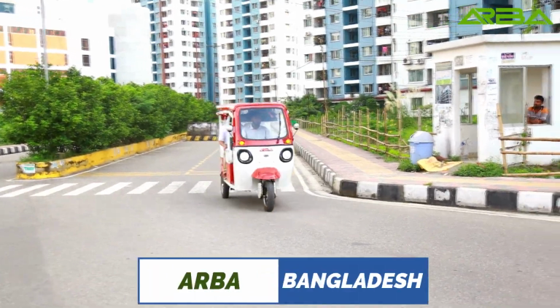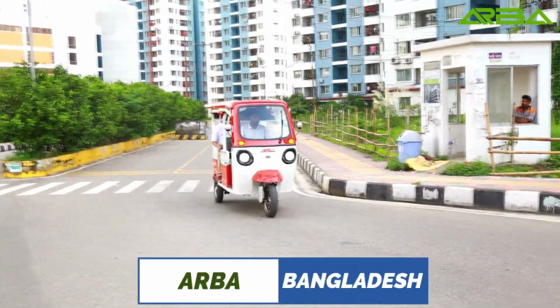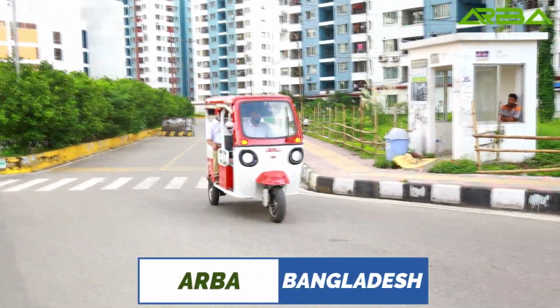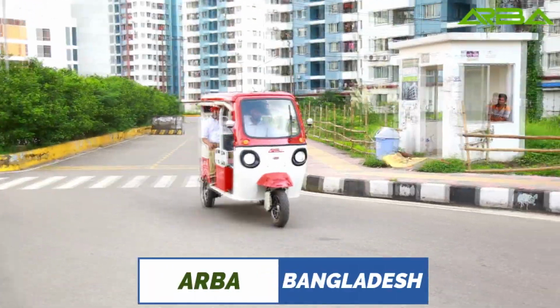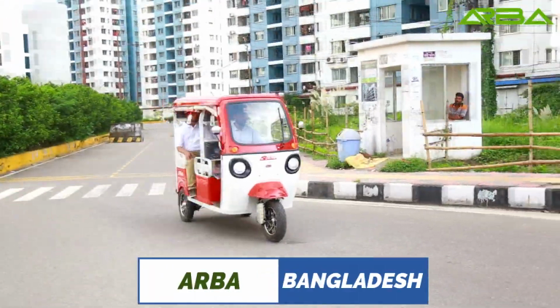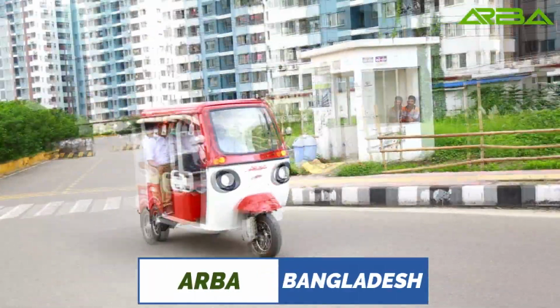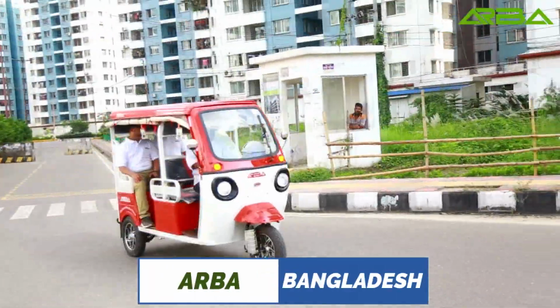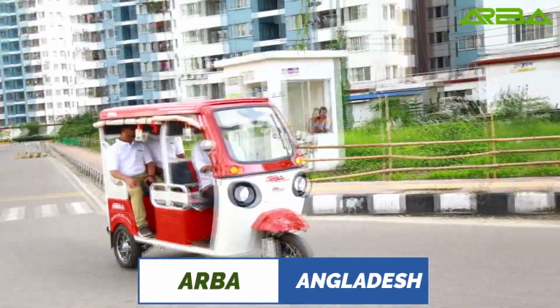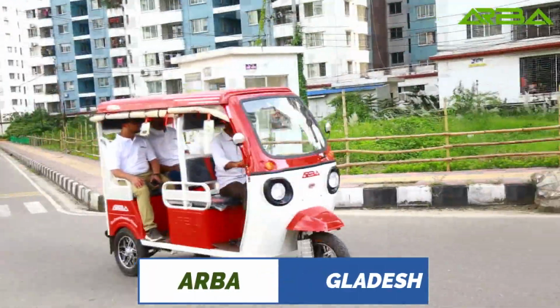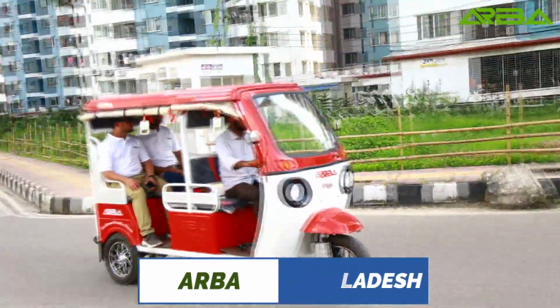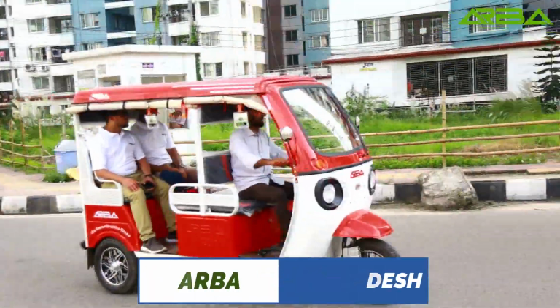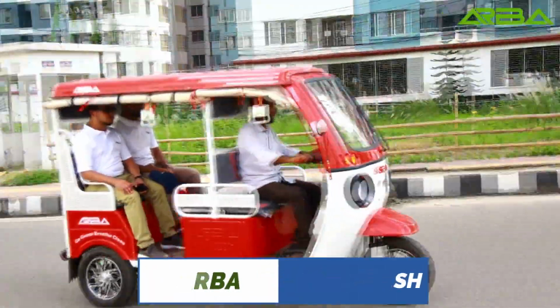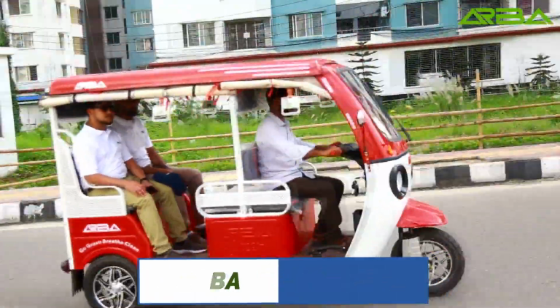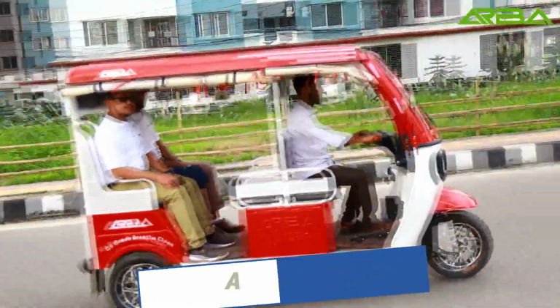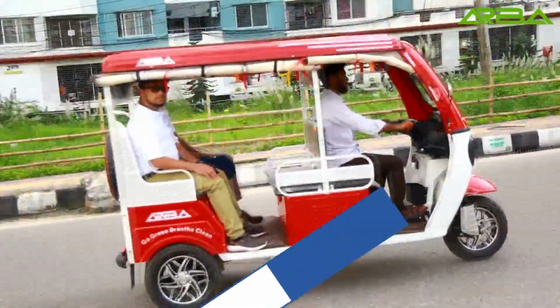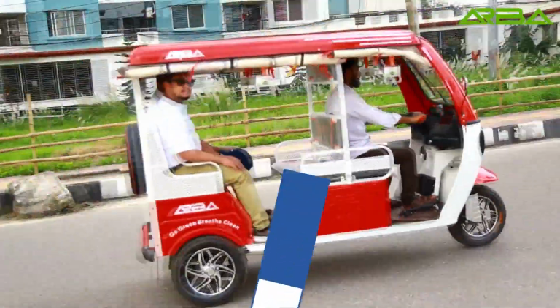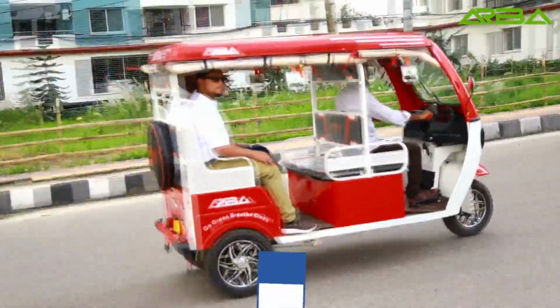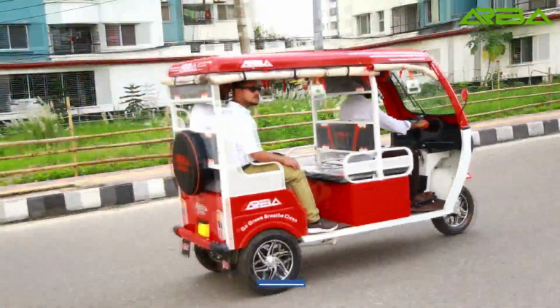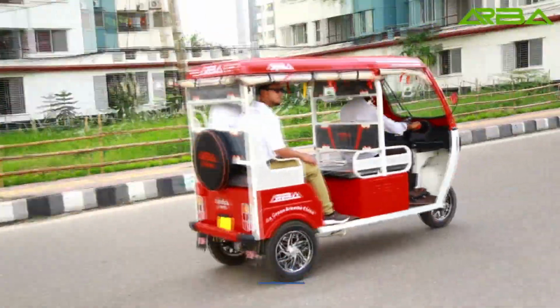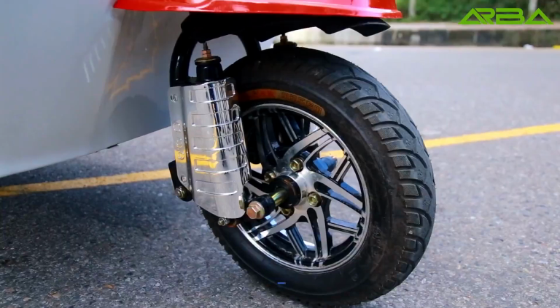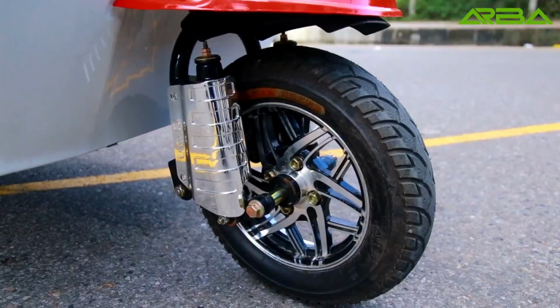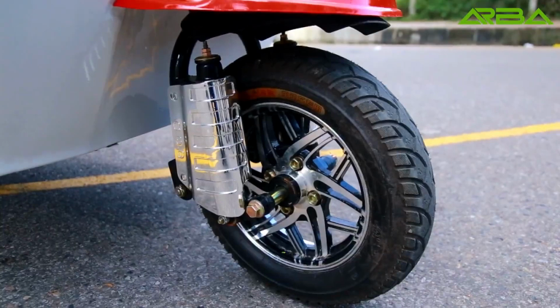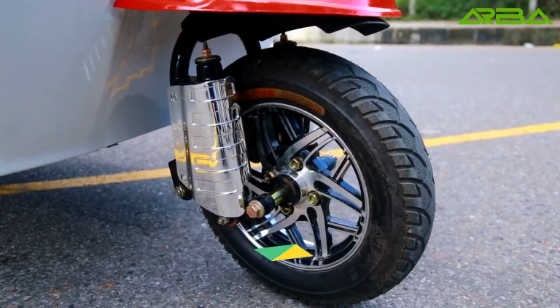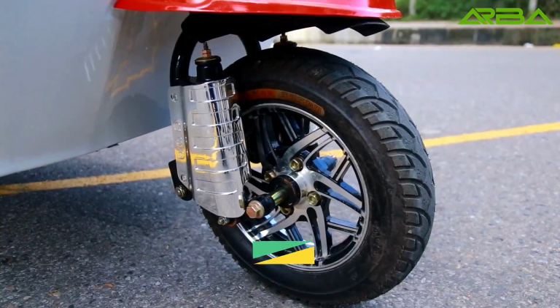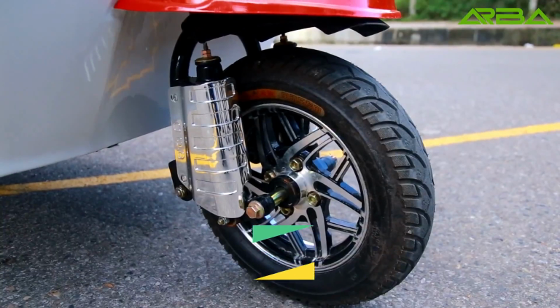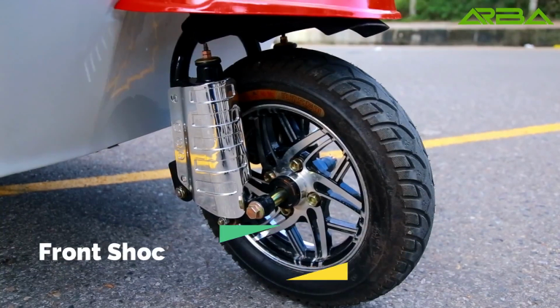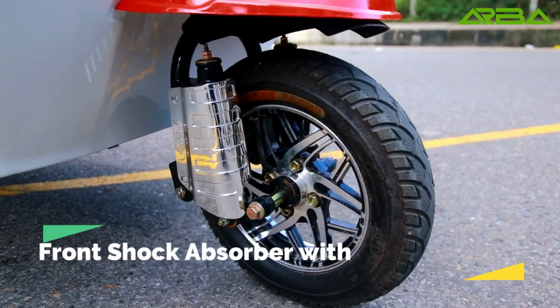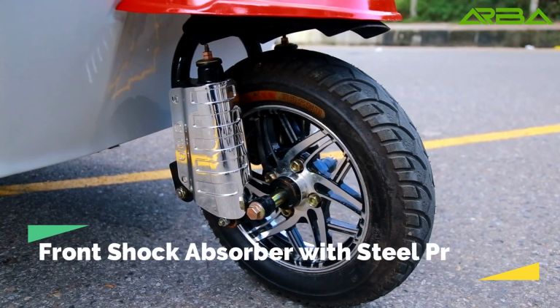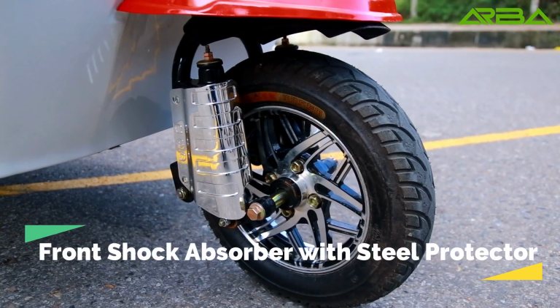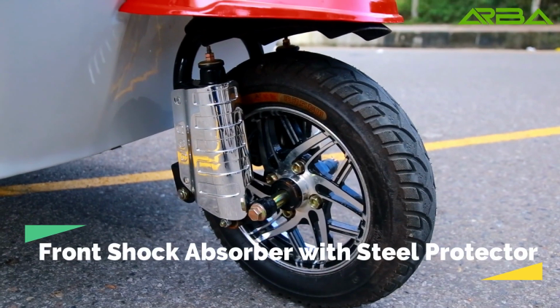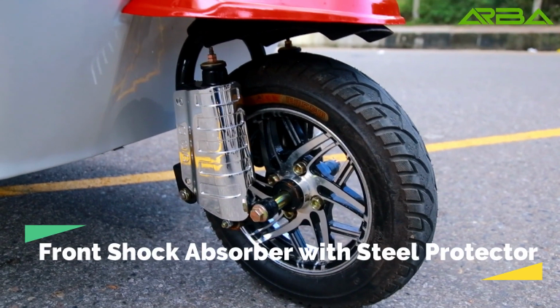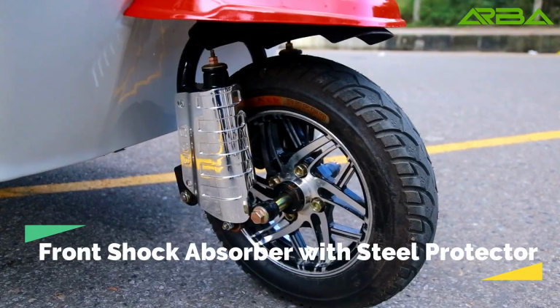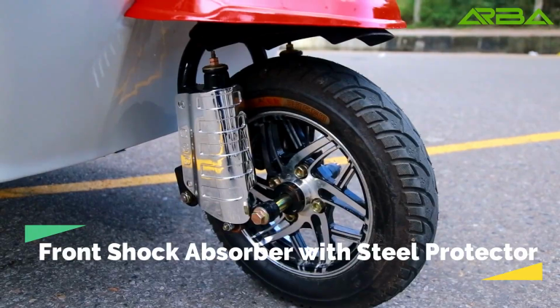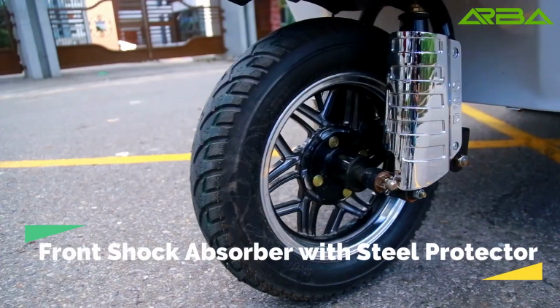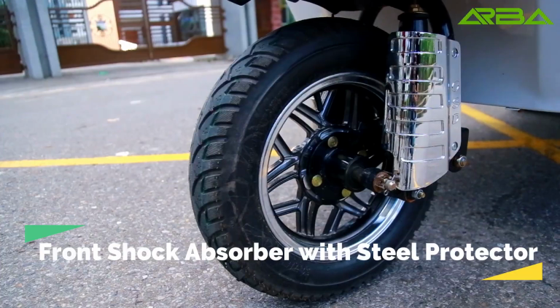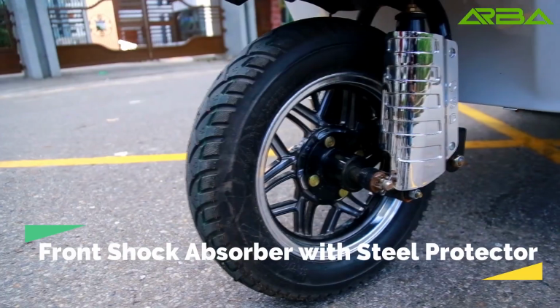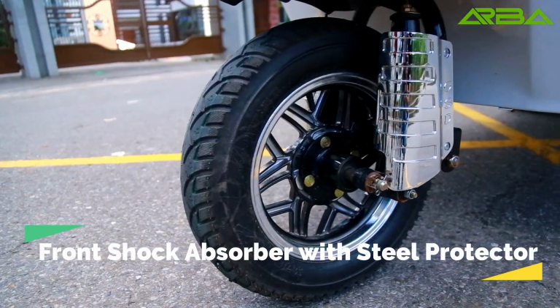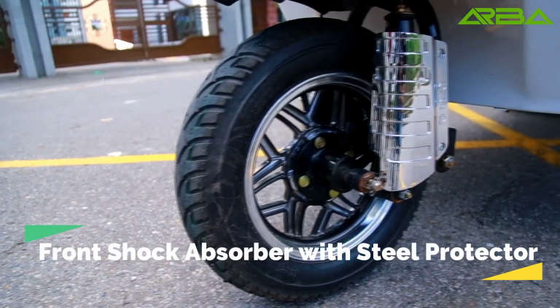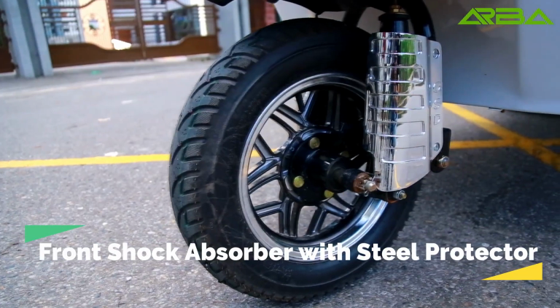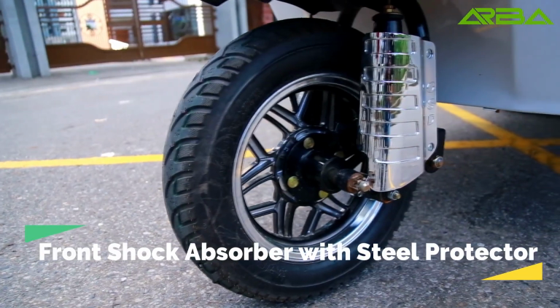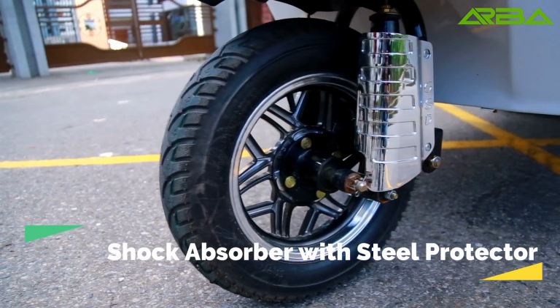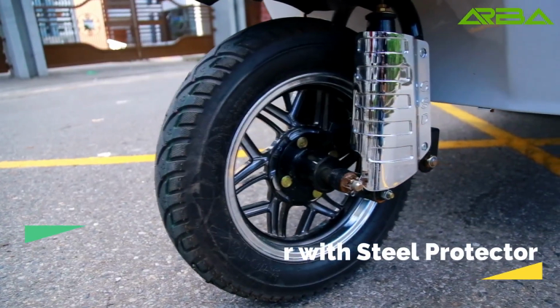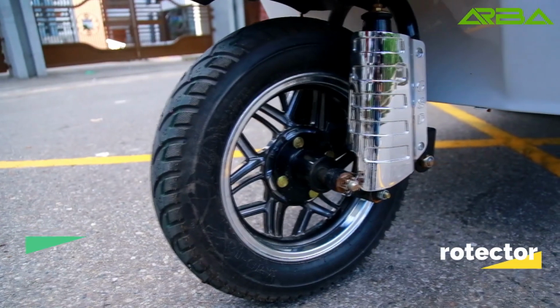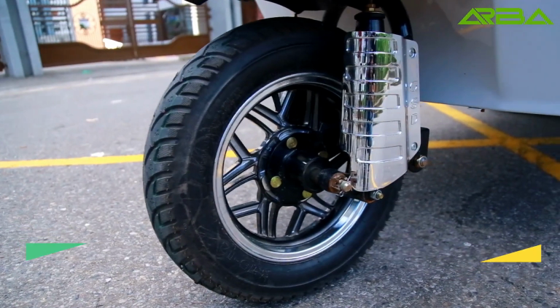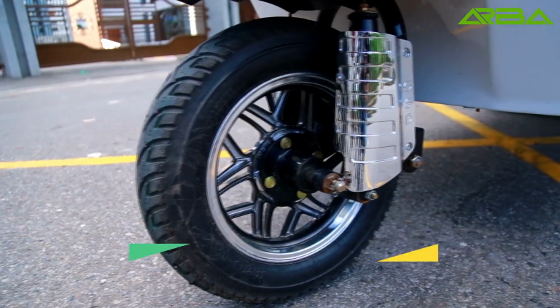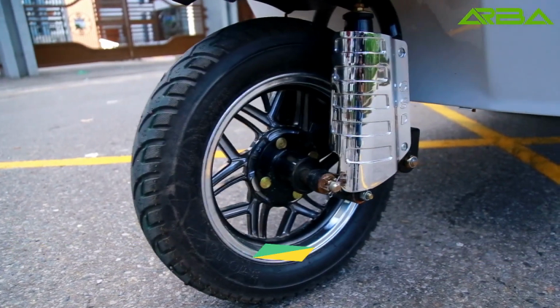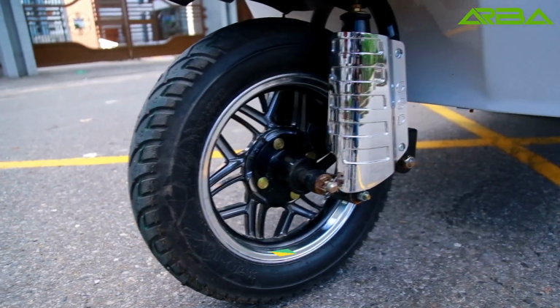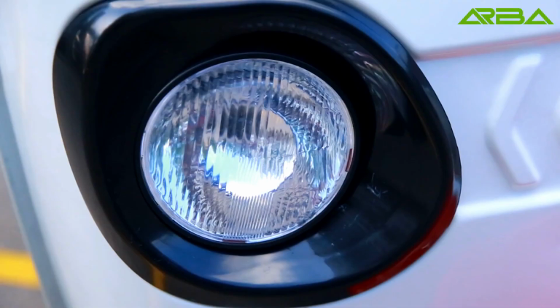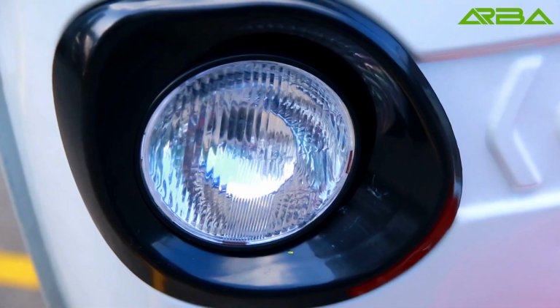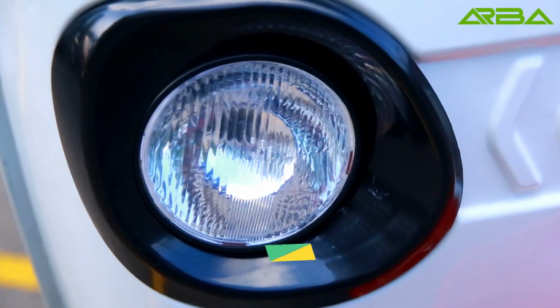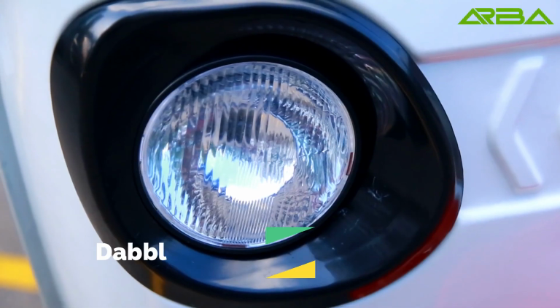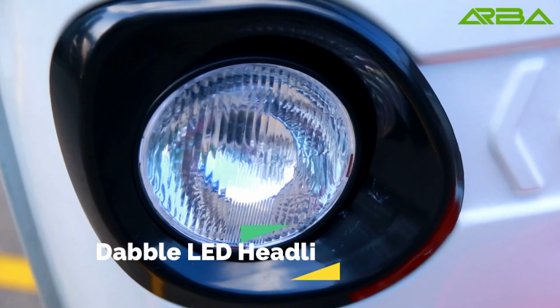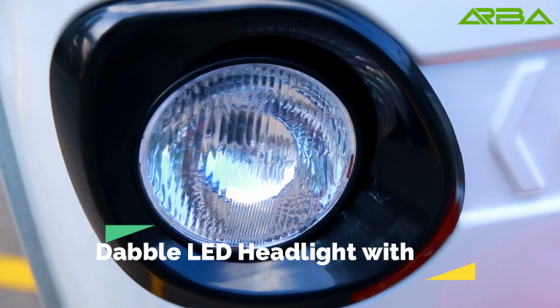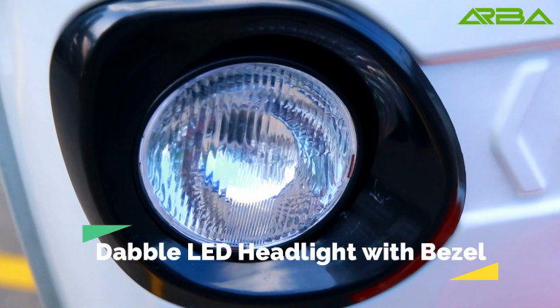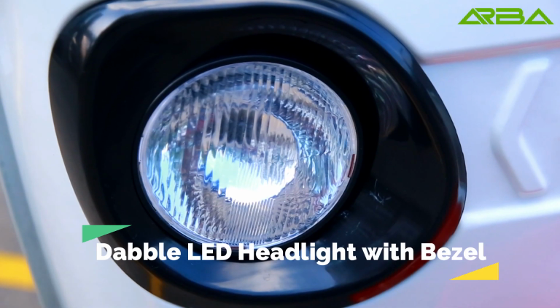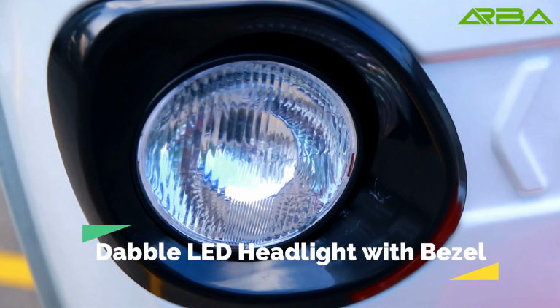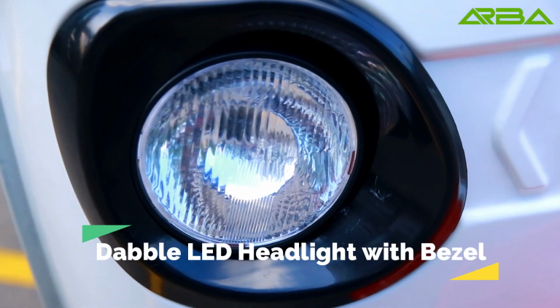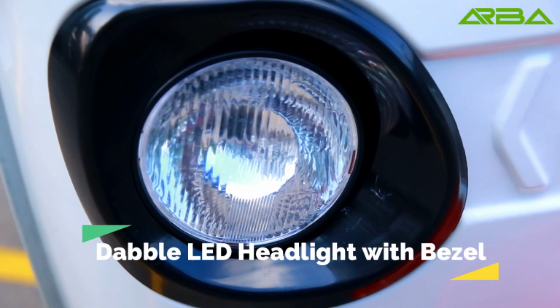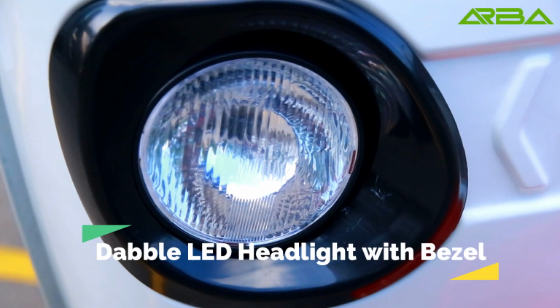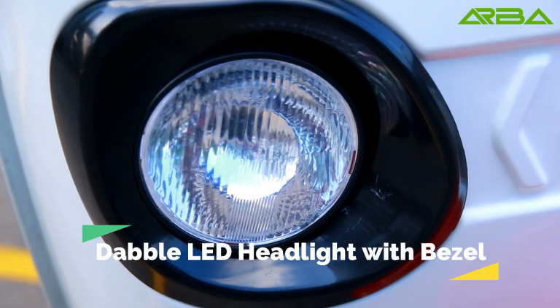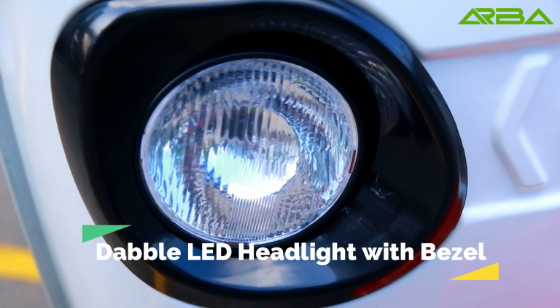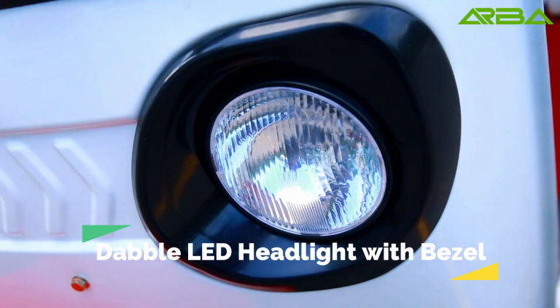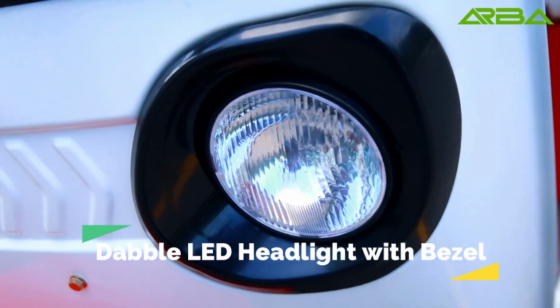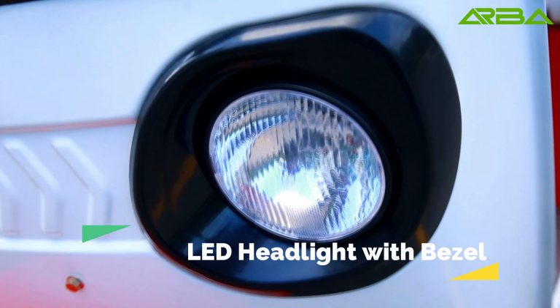Welcome to Arbautomobile. Front shock absorber with steel valve productor. Double LED headlight with bezel.